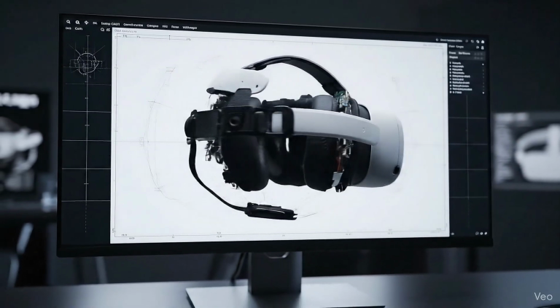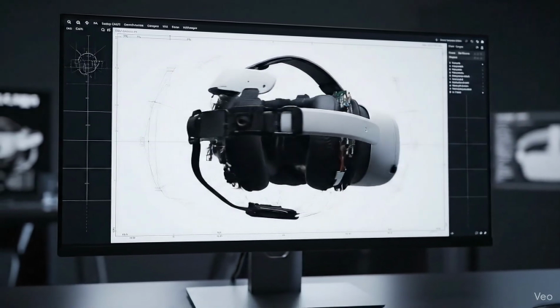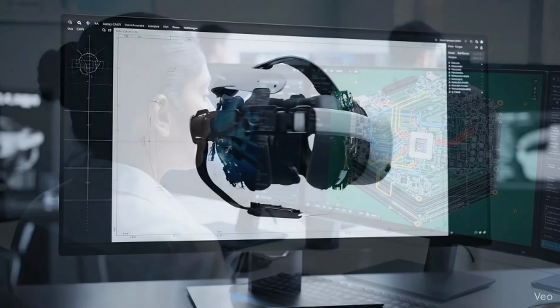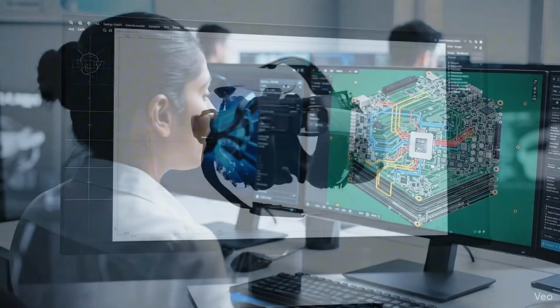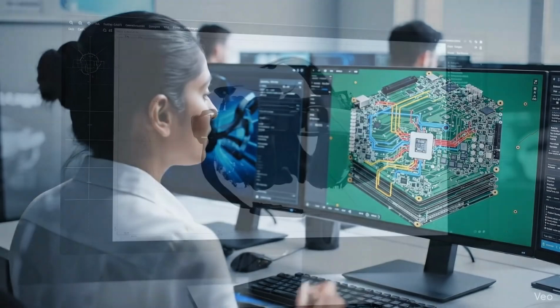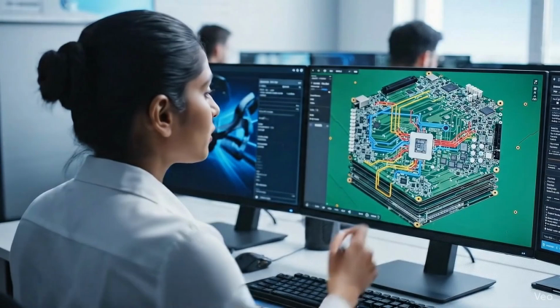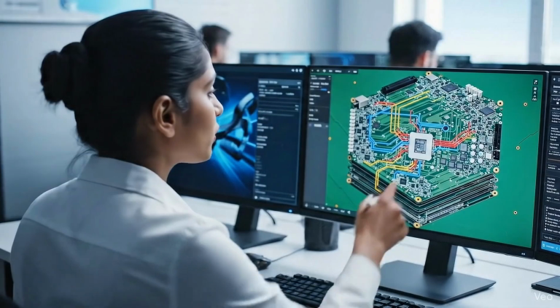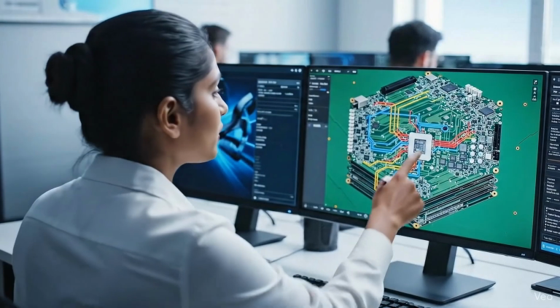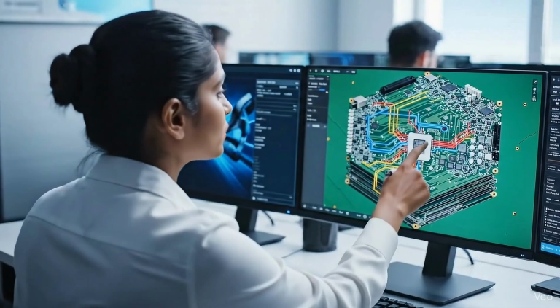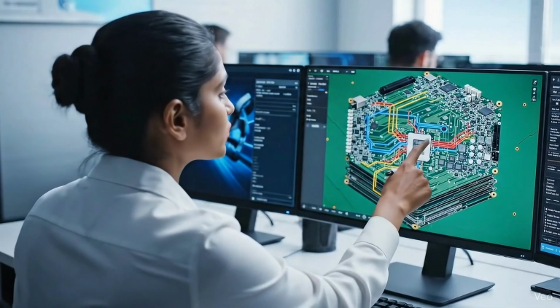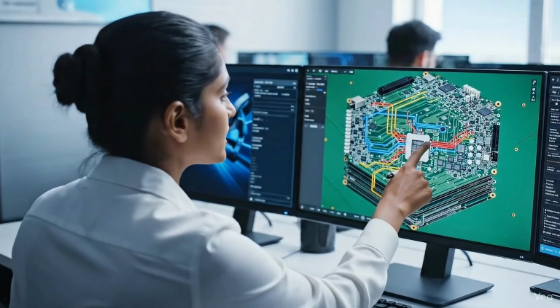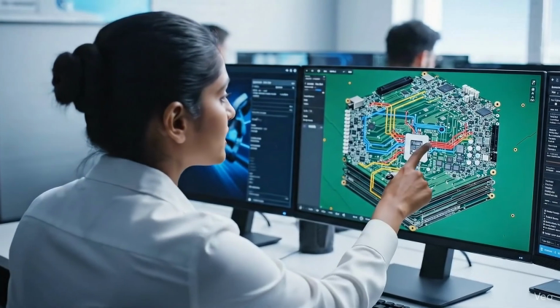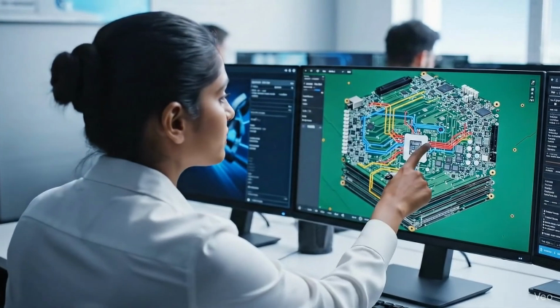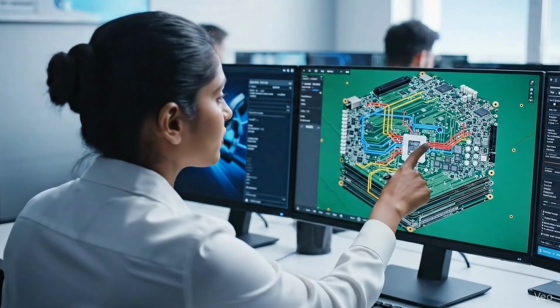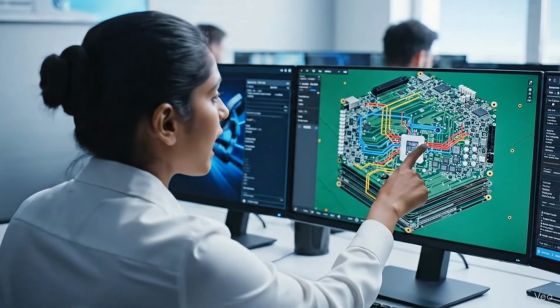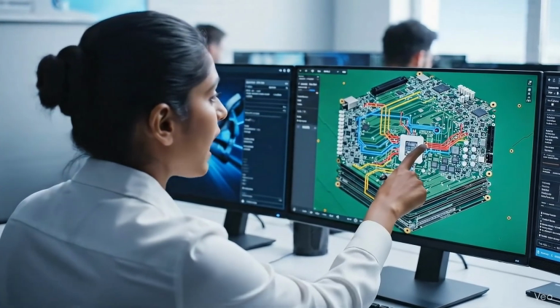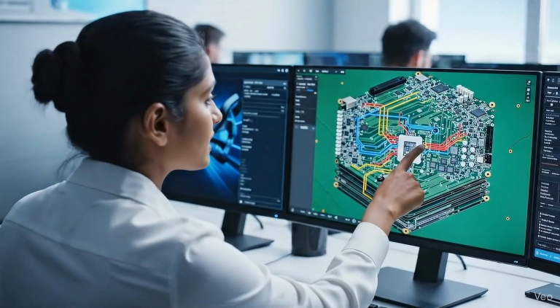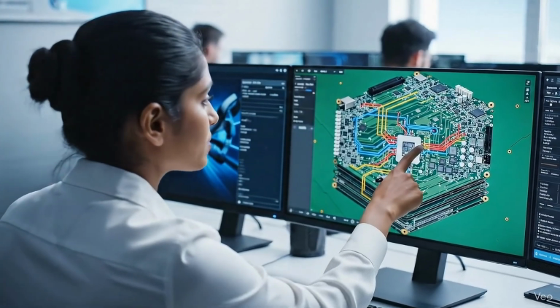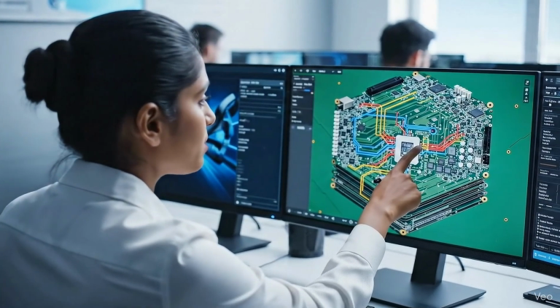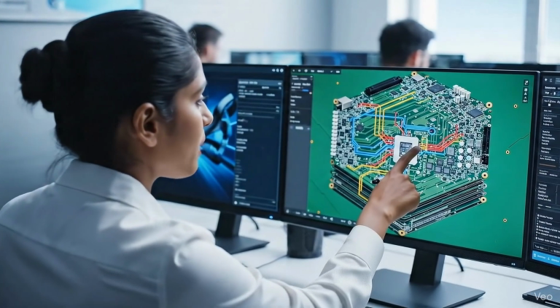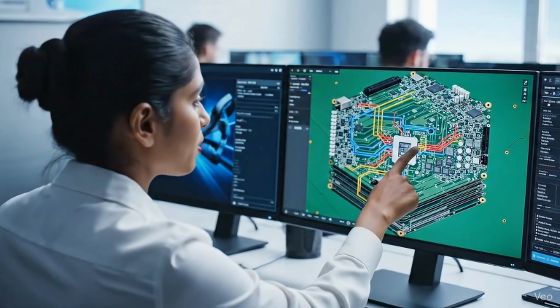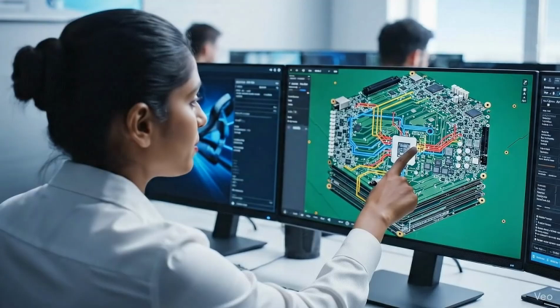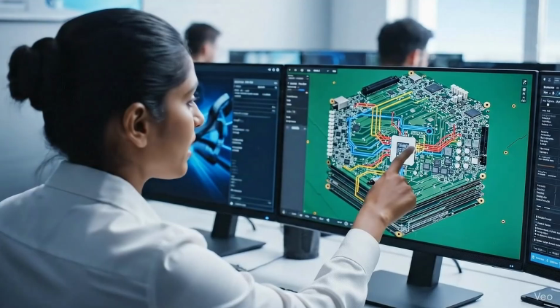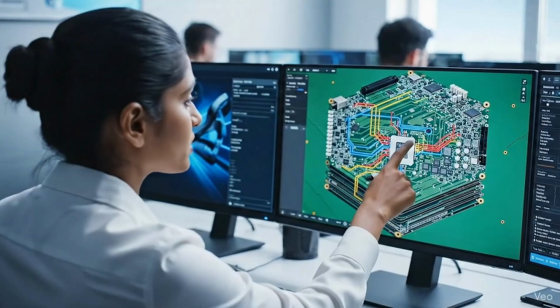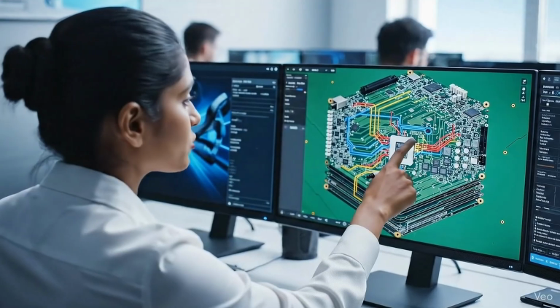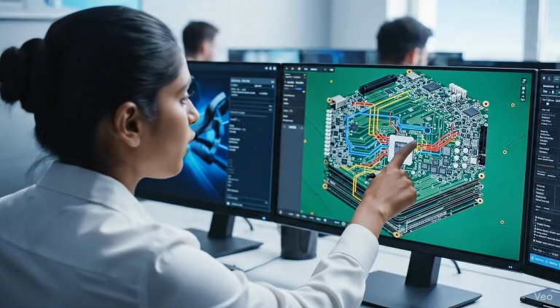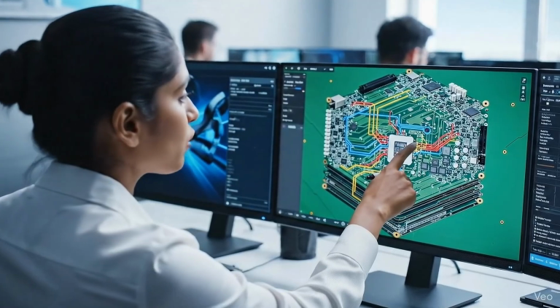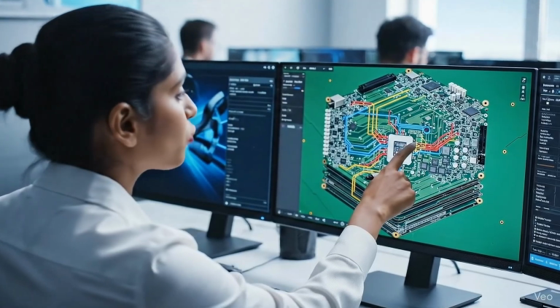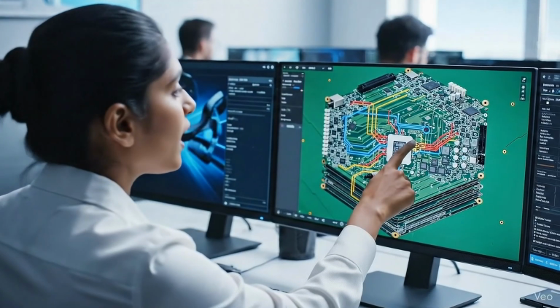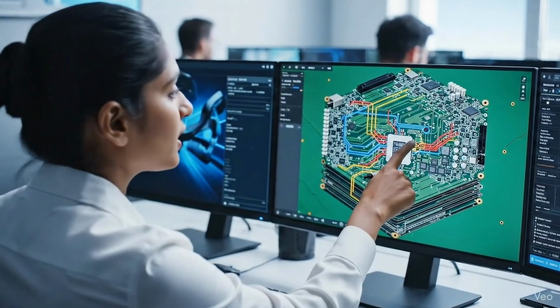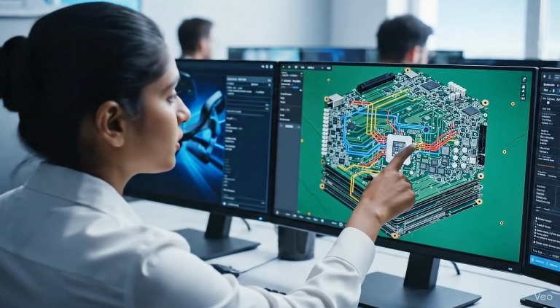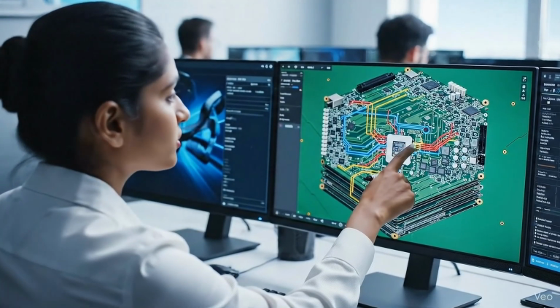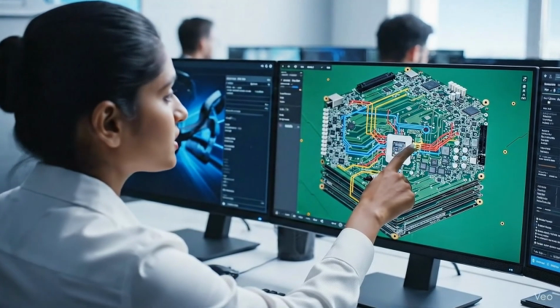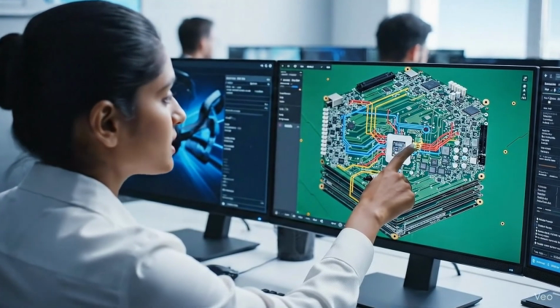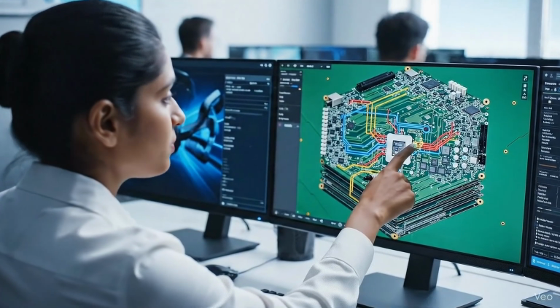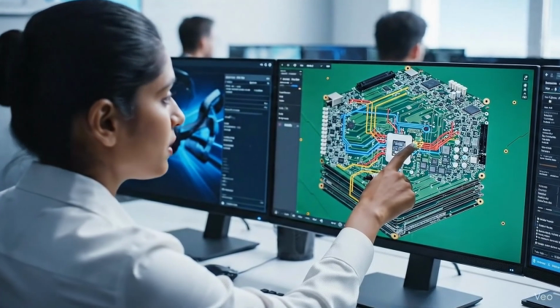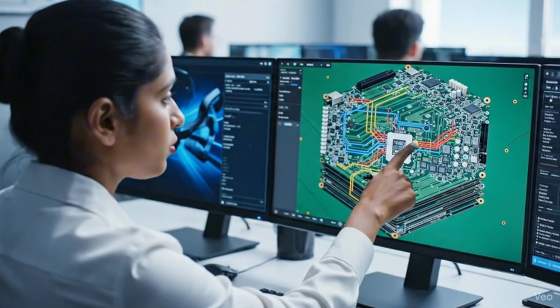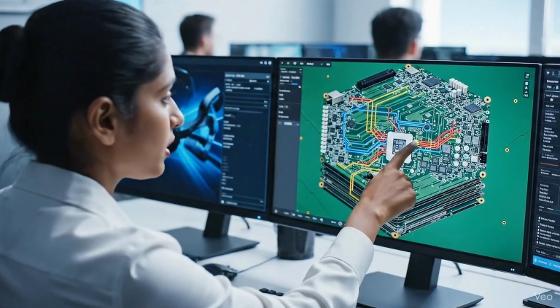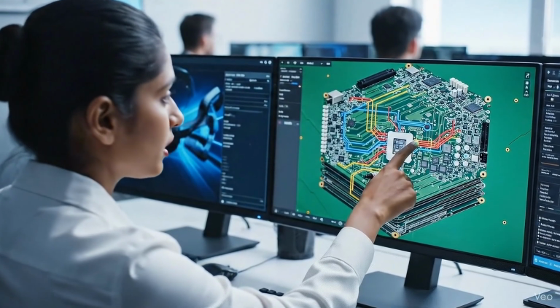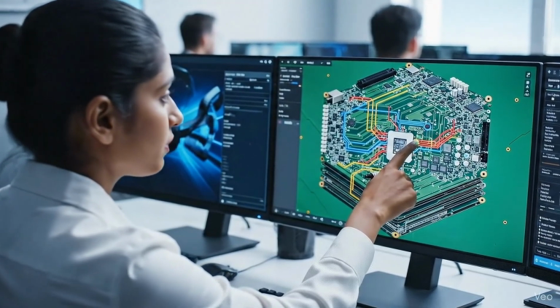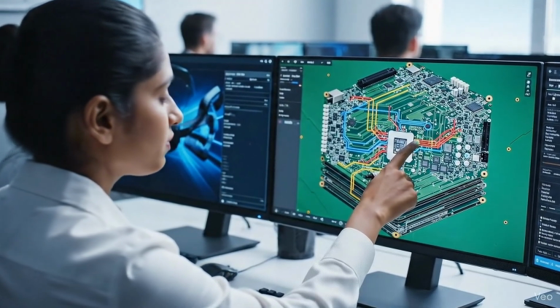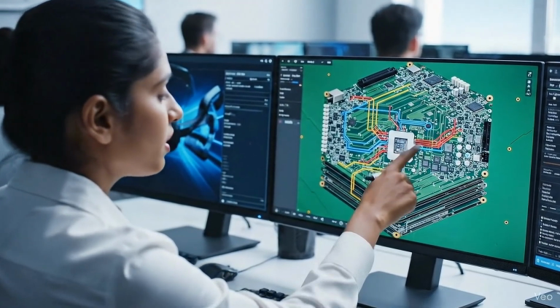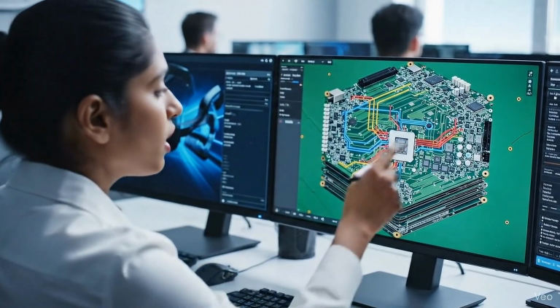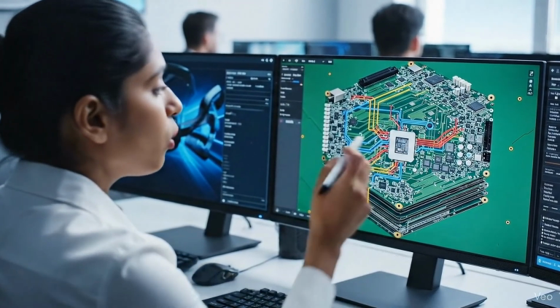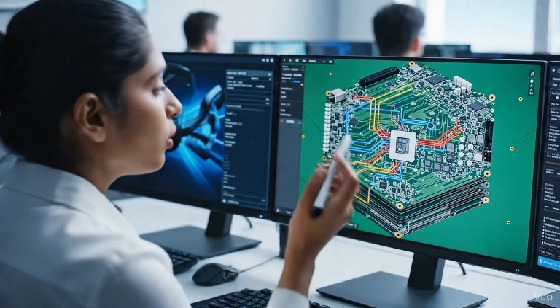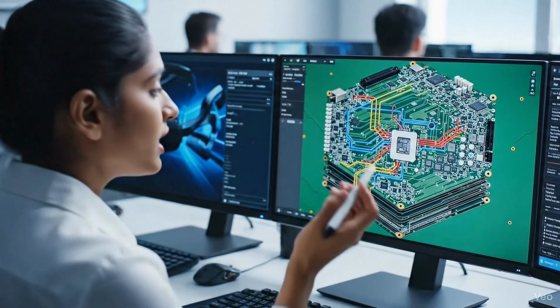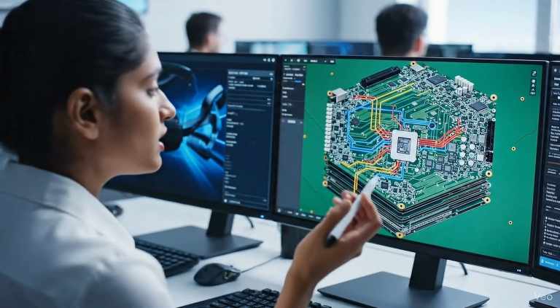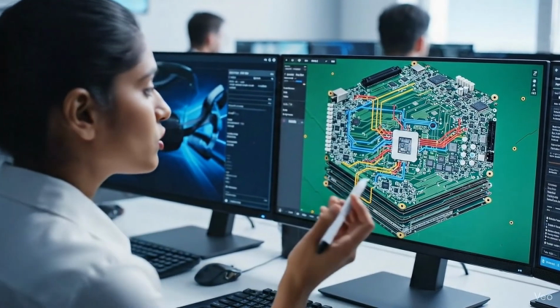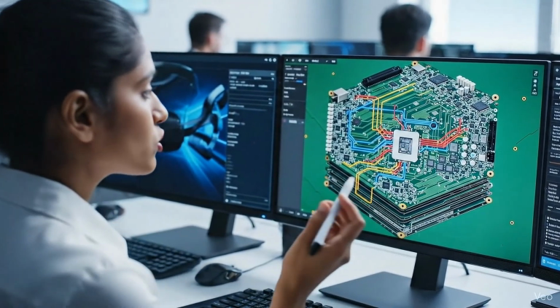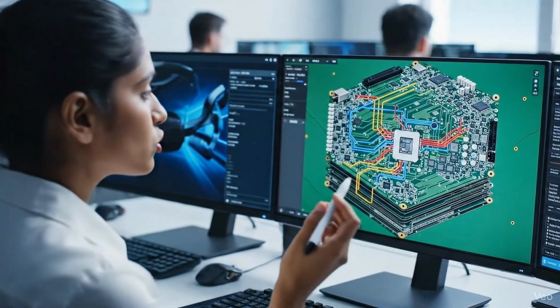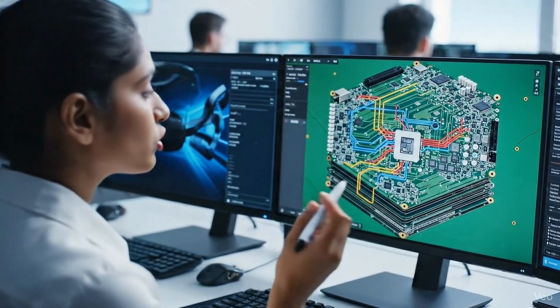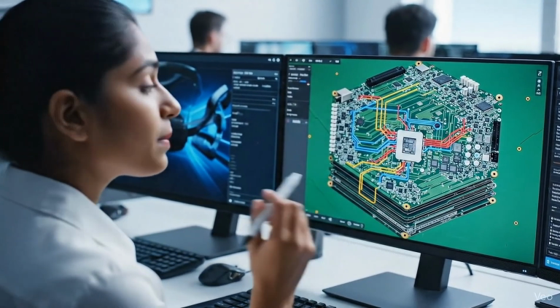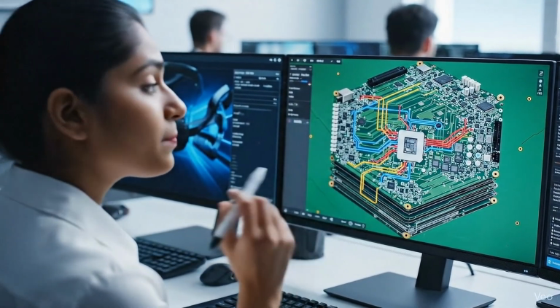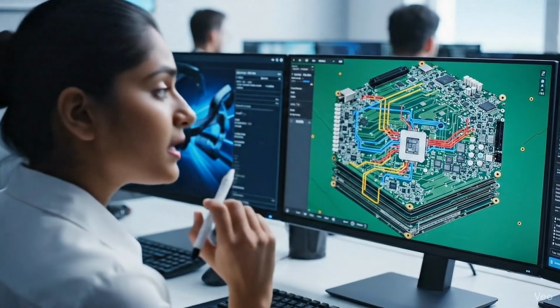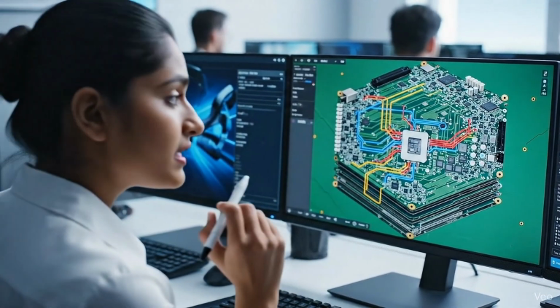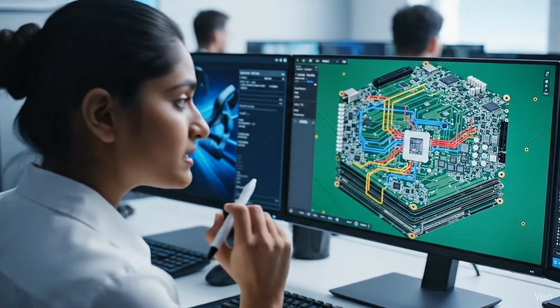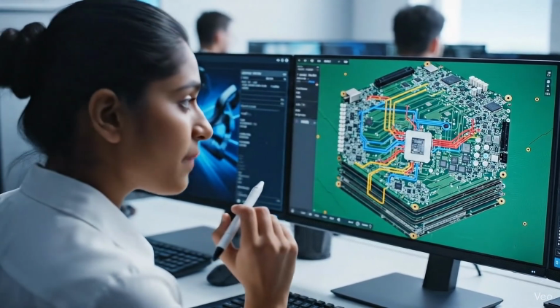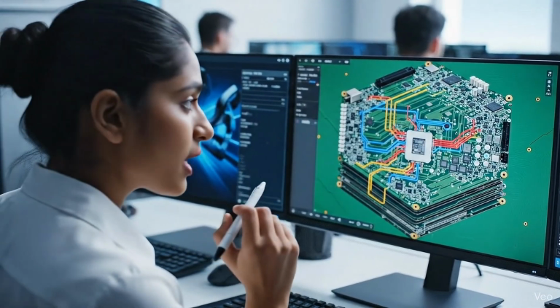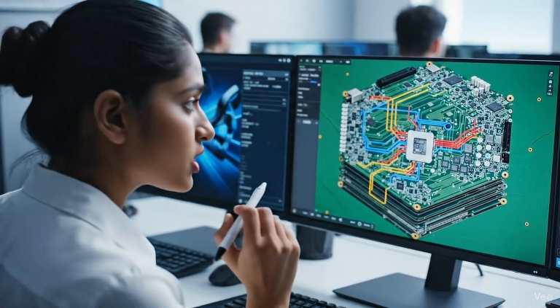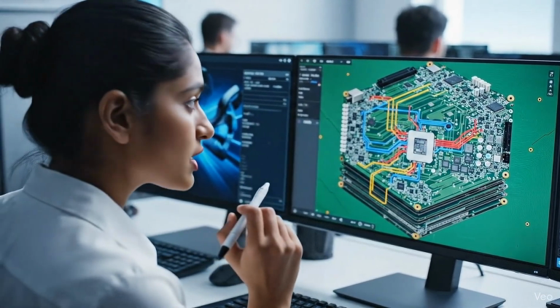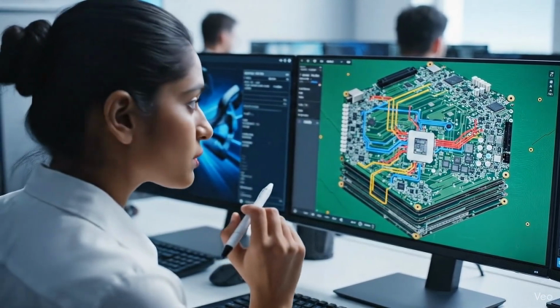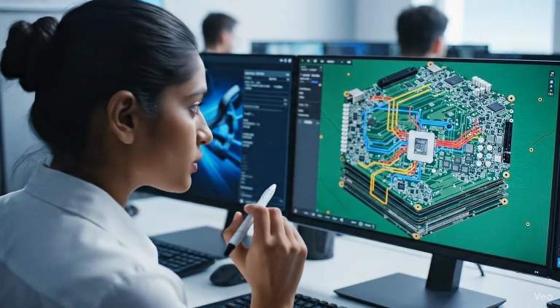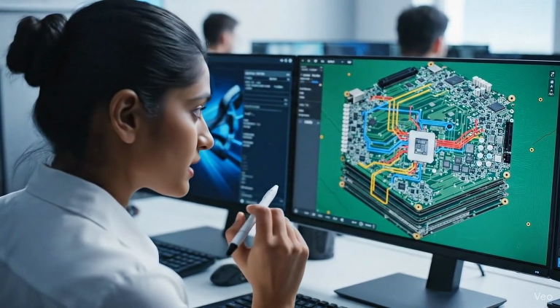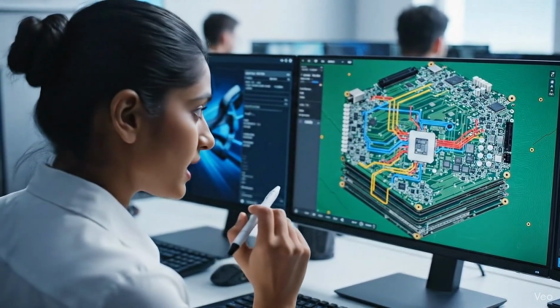The critical traces for the high-speed memory bus run right under the CPU here. We need to ensure the impedance matching is precise.